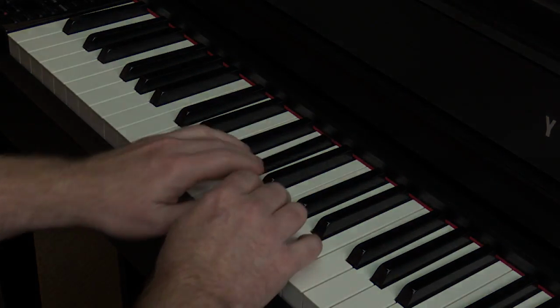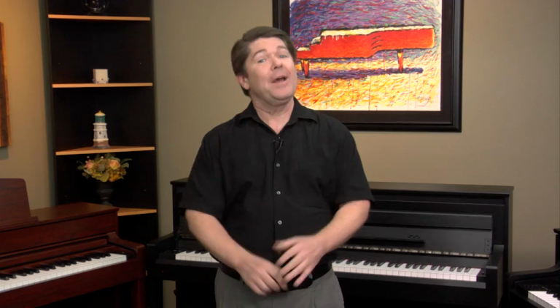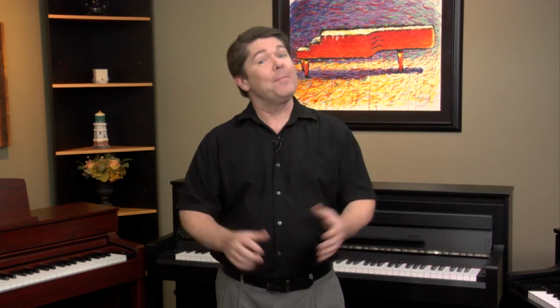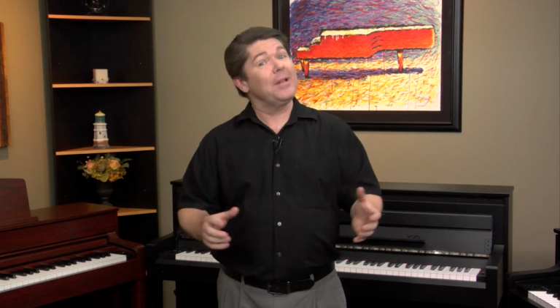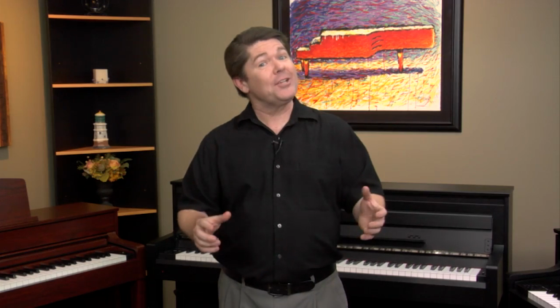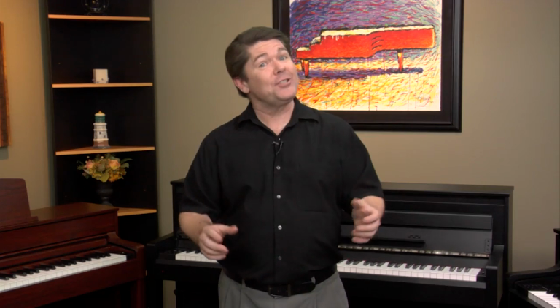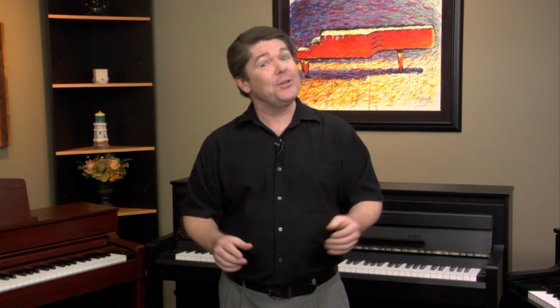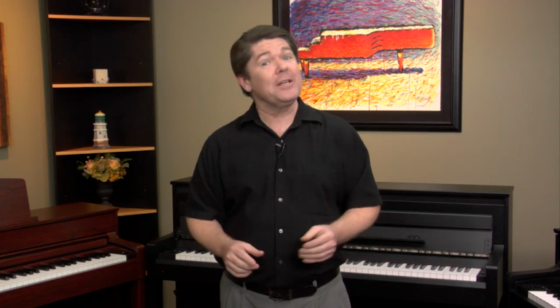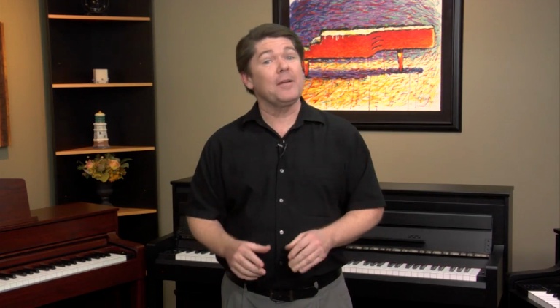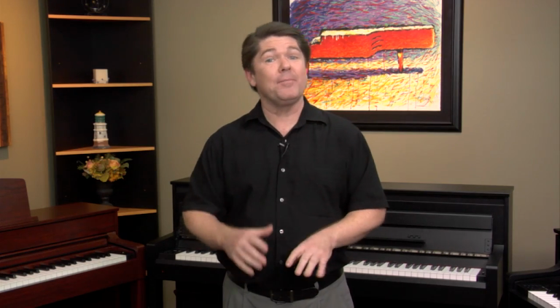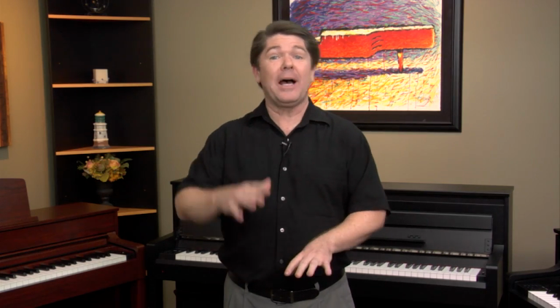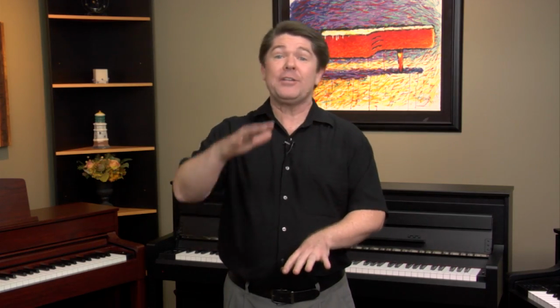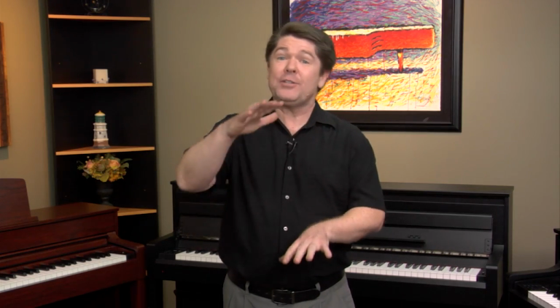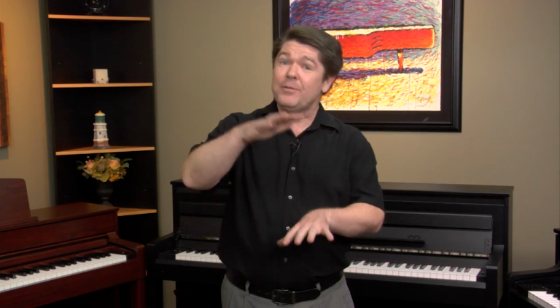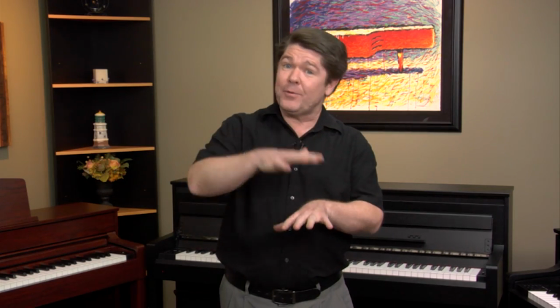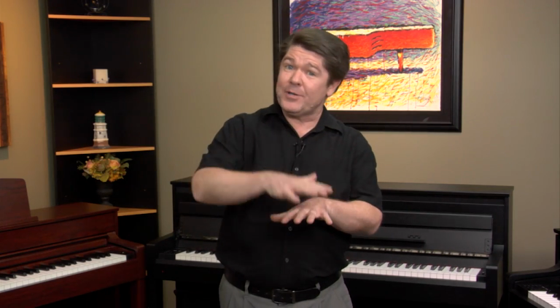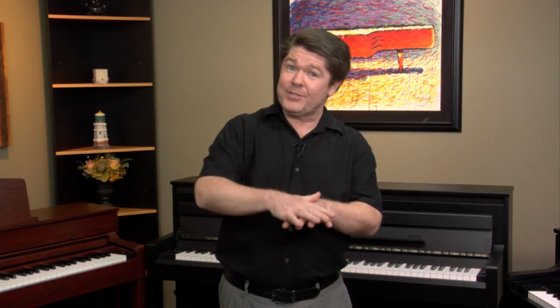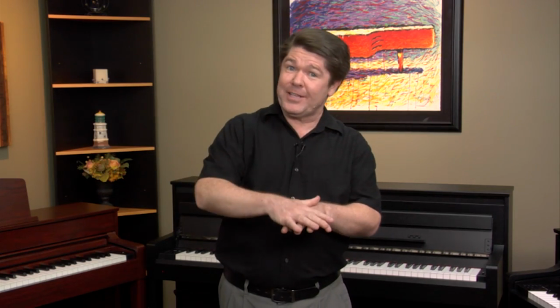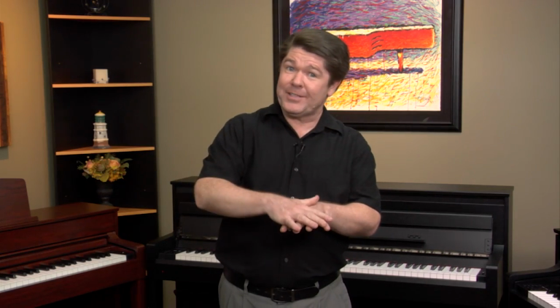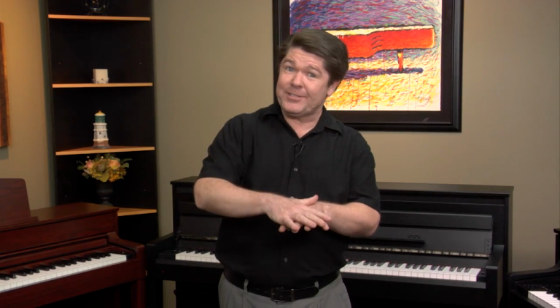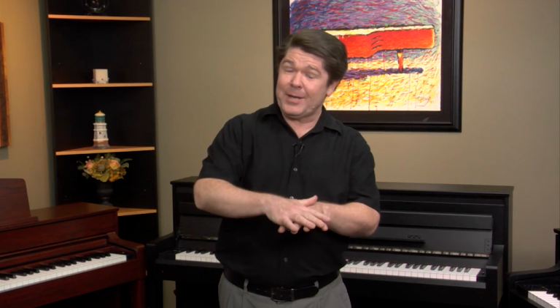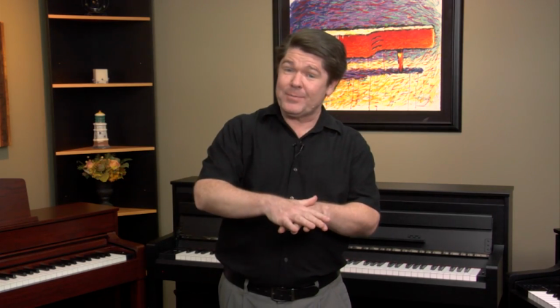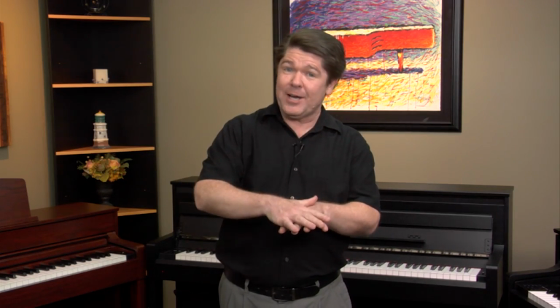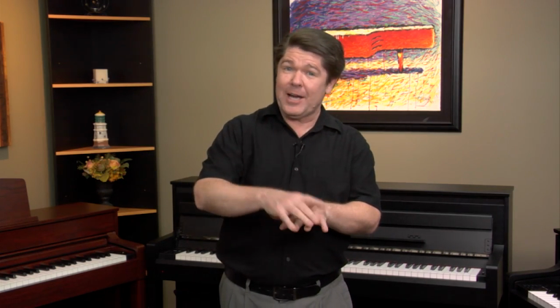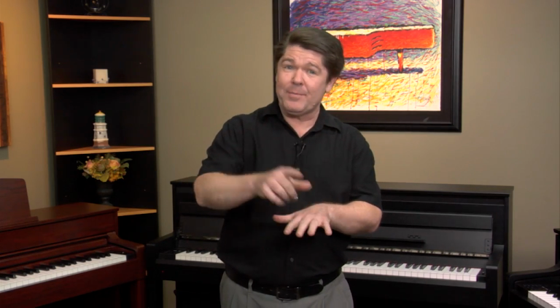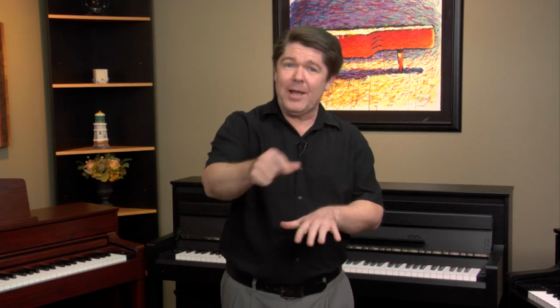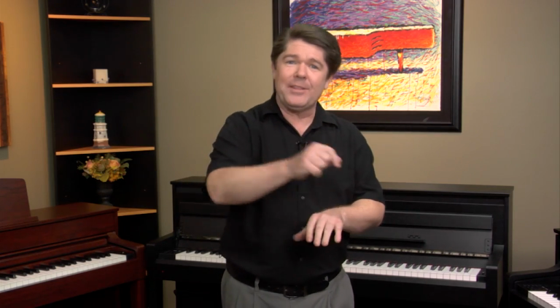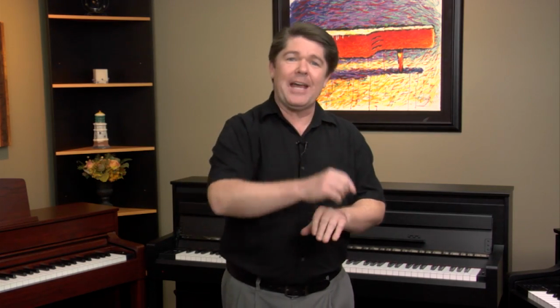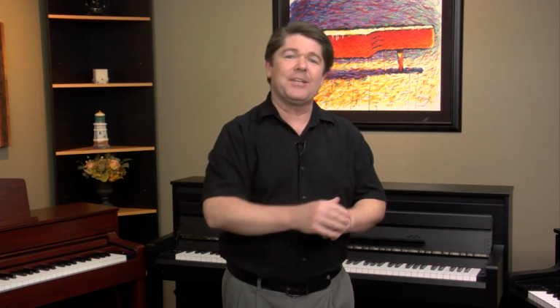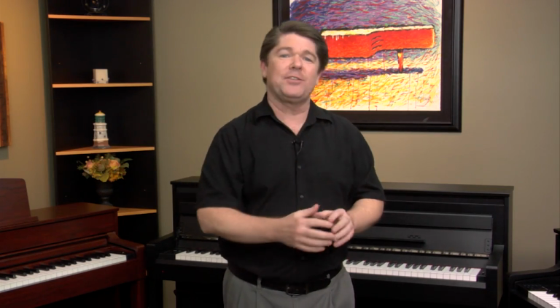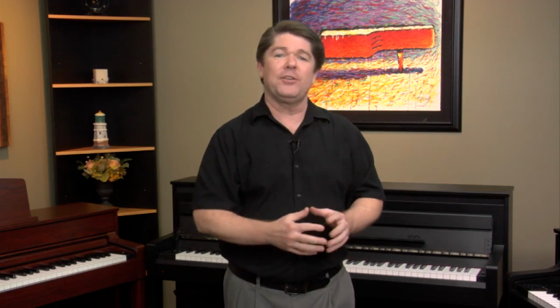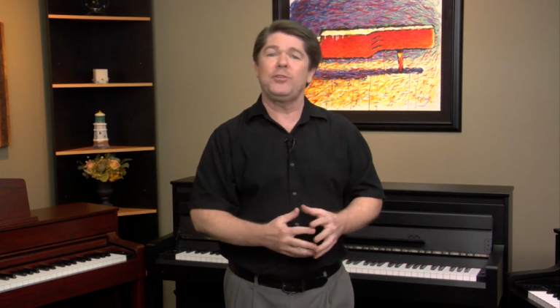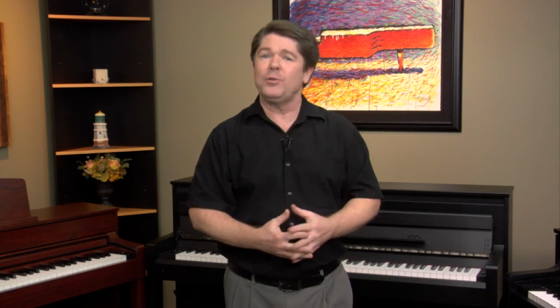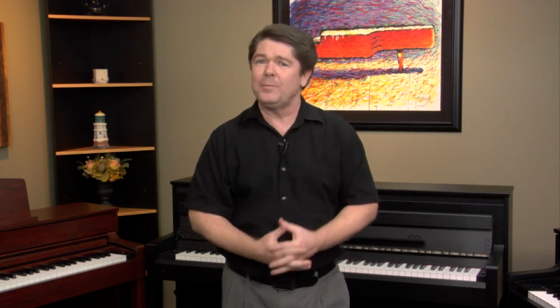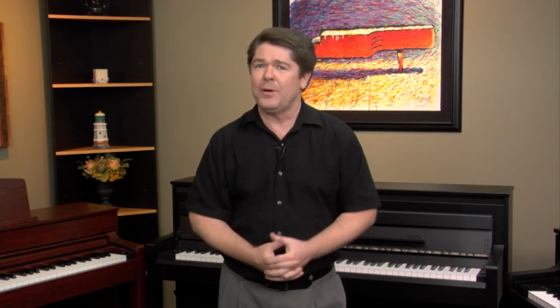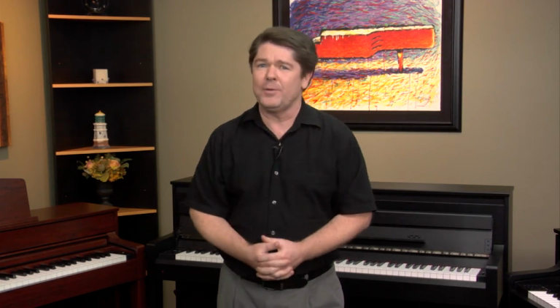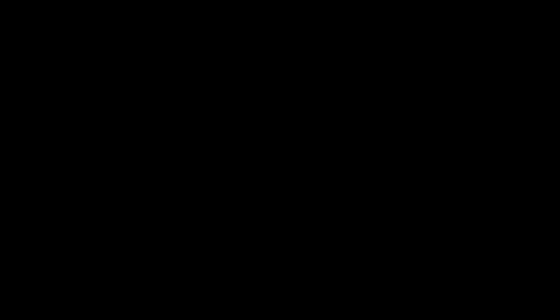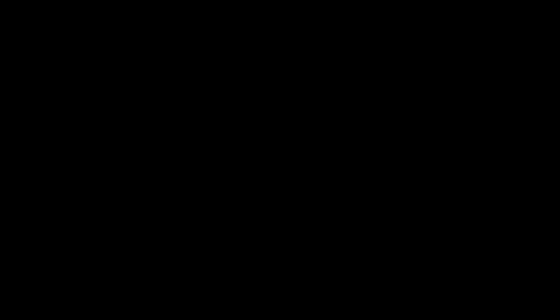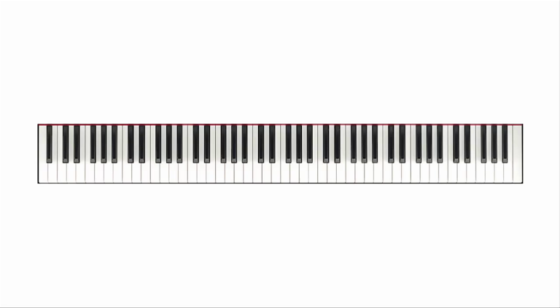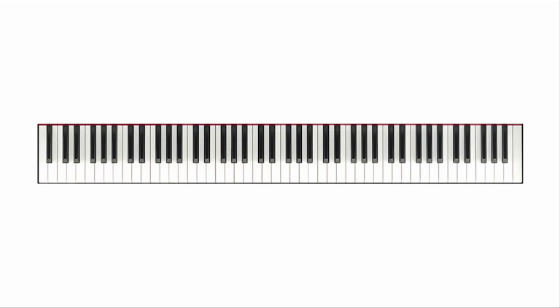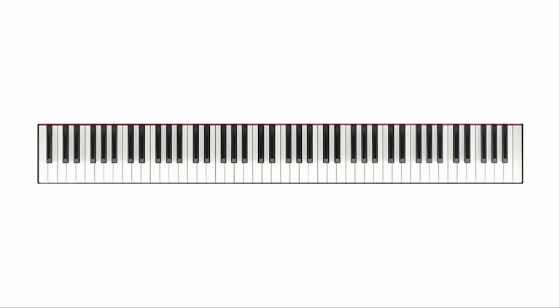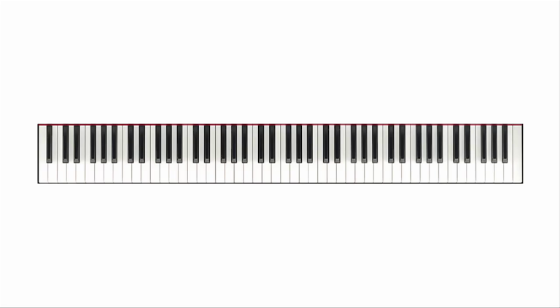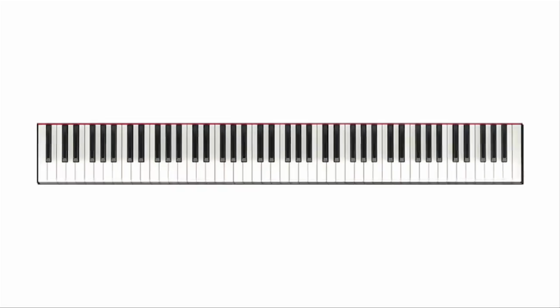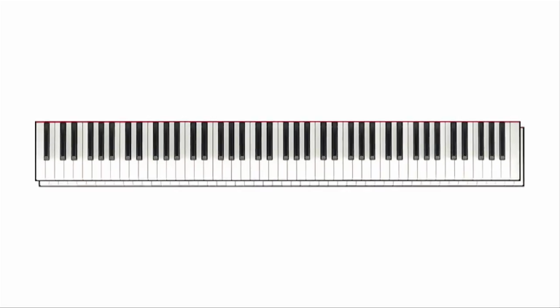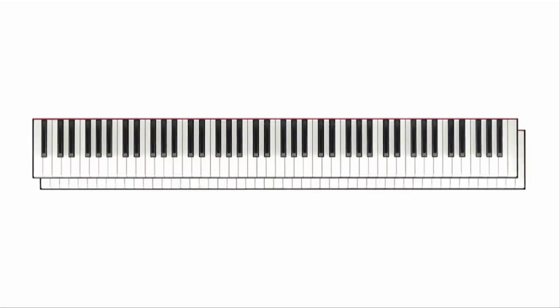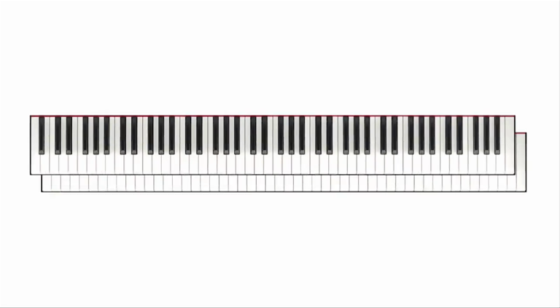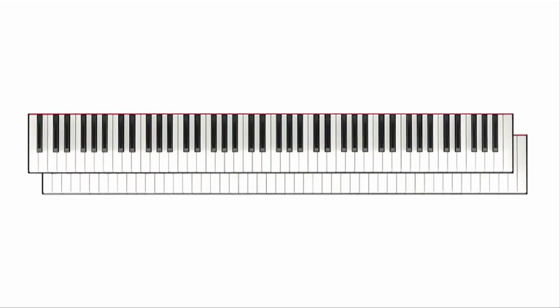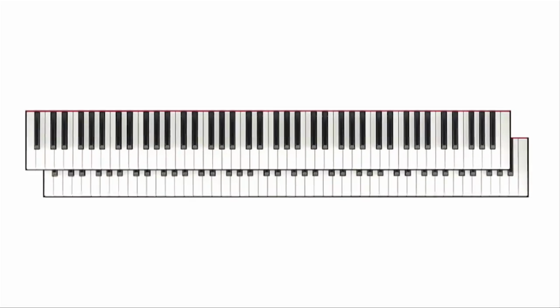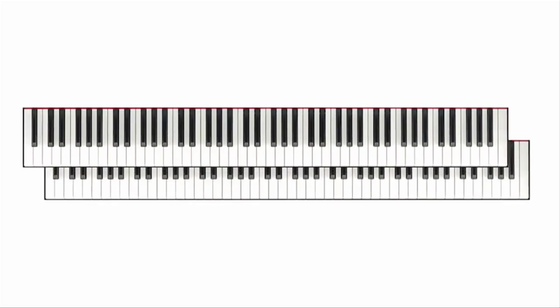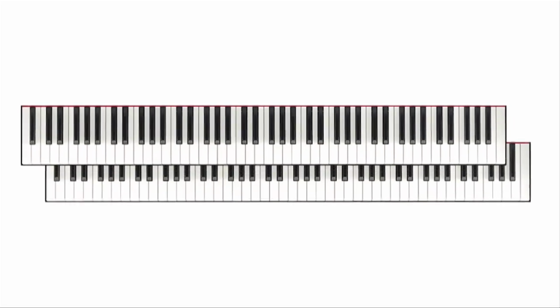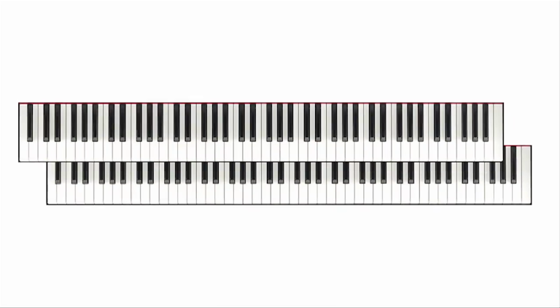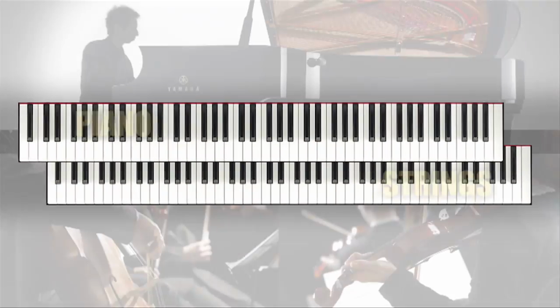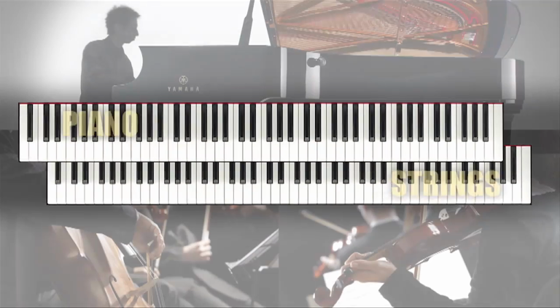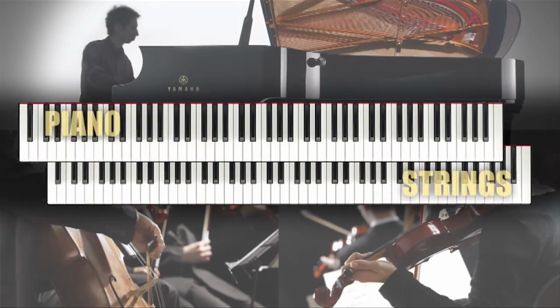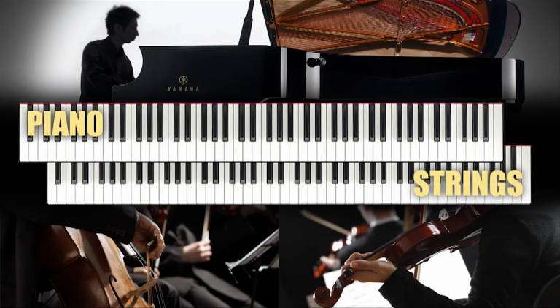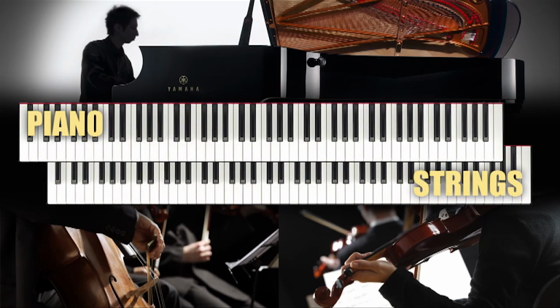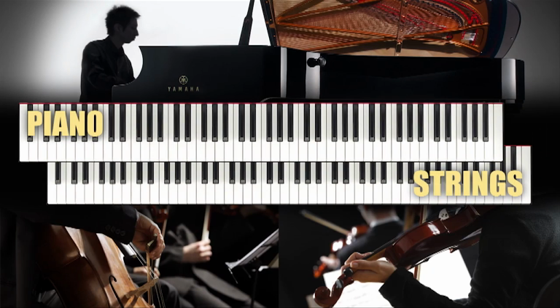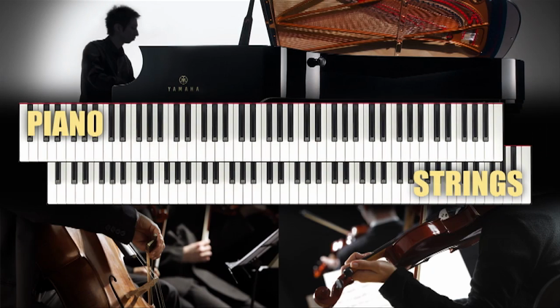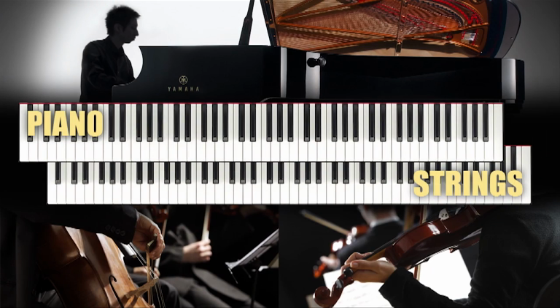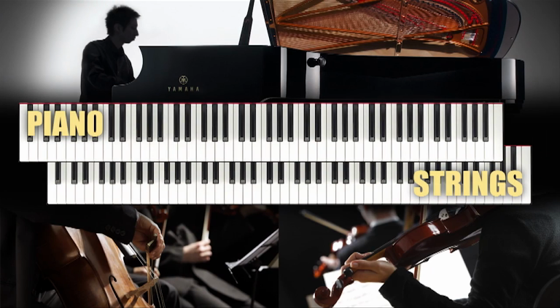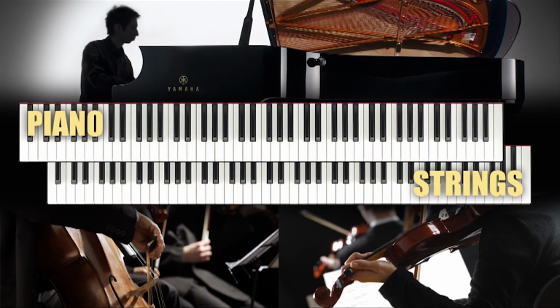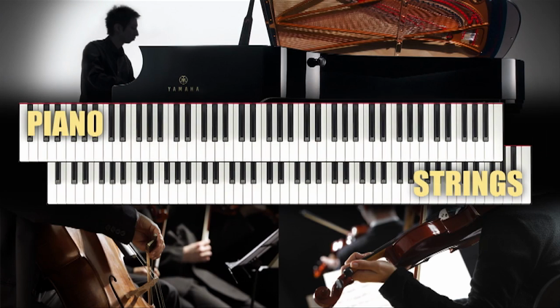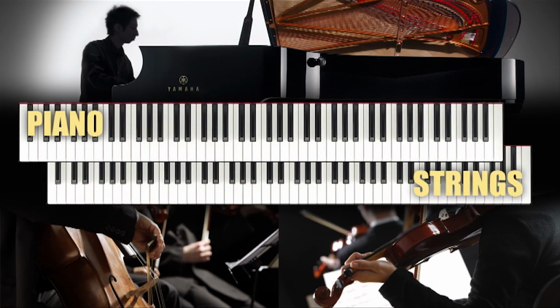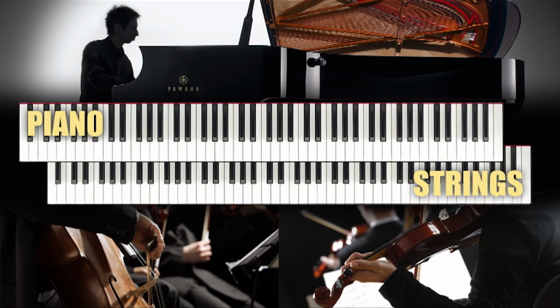Plus, you can combine two voices at the same time thanks to the dual mode. The combination of piano and strings is a favorite.